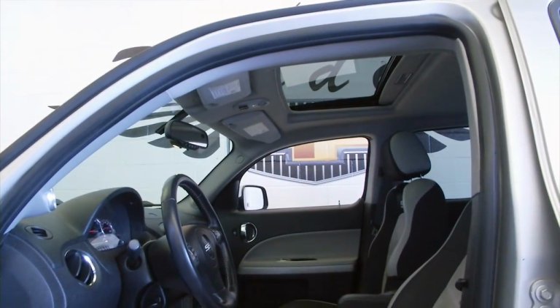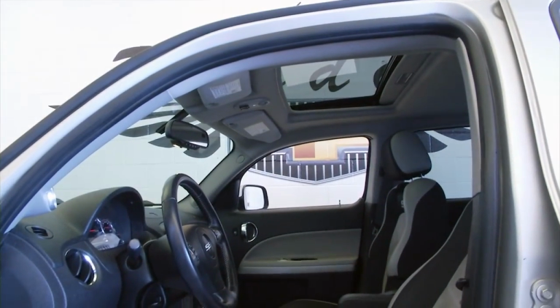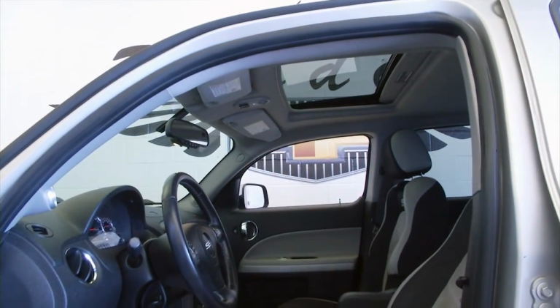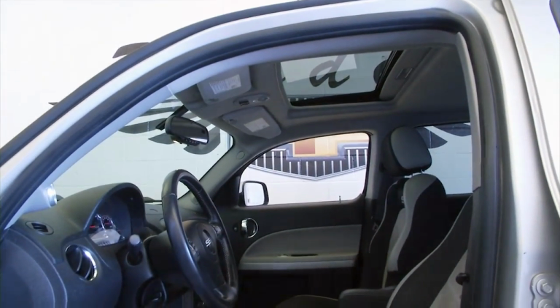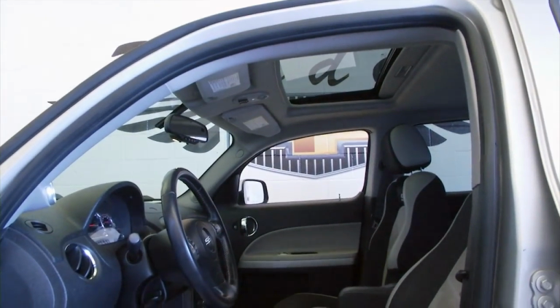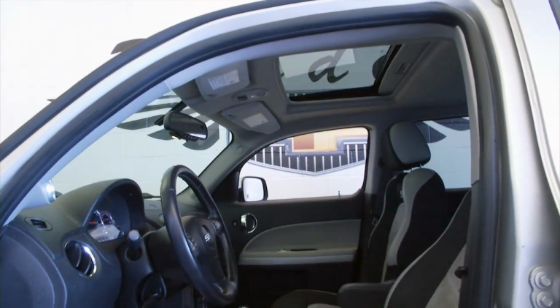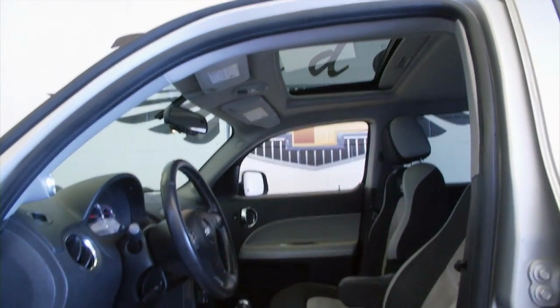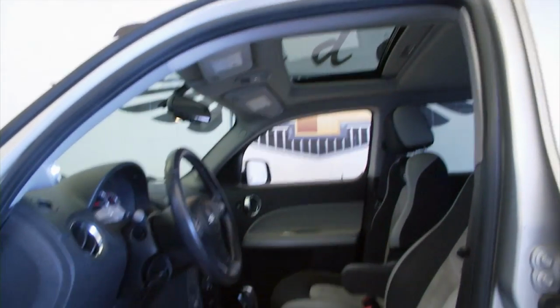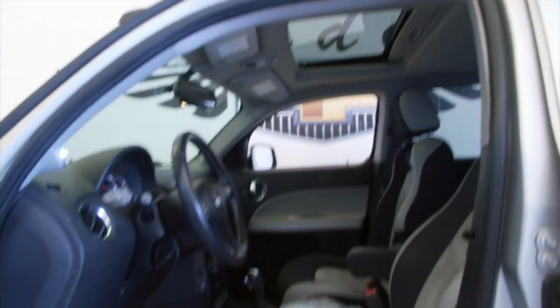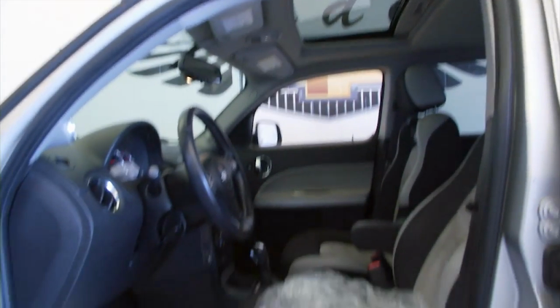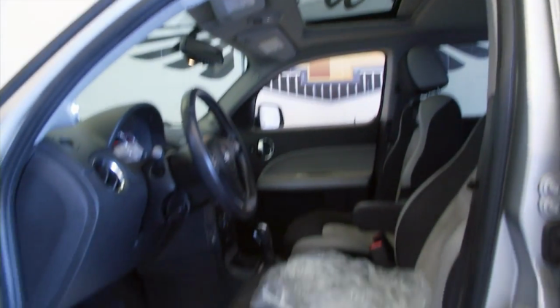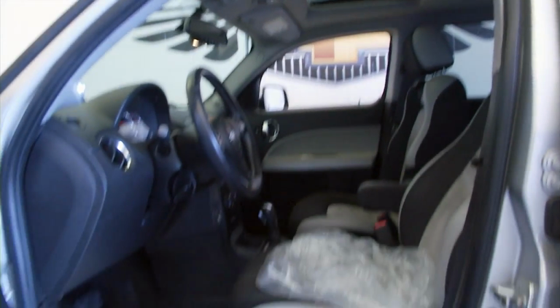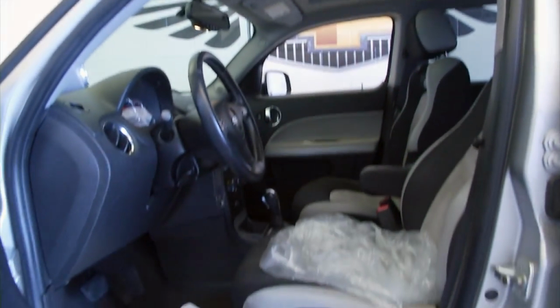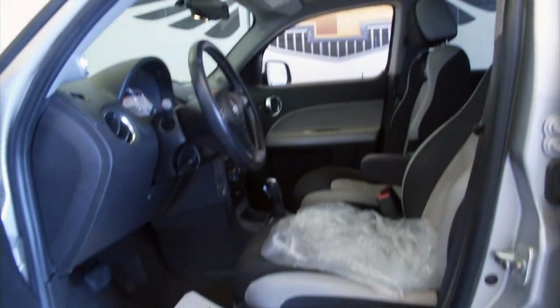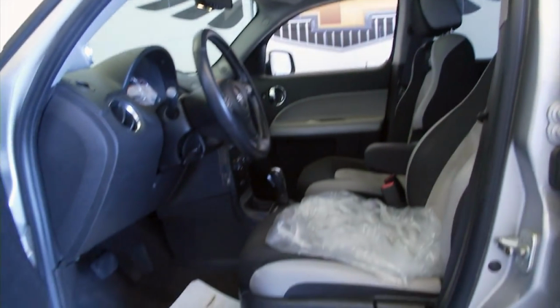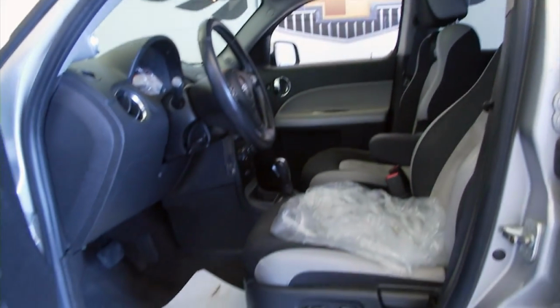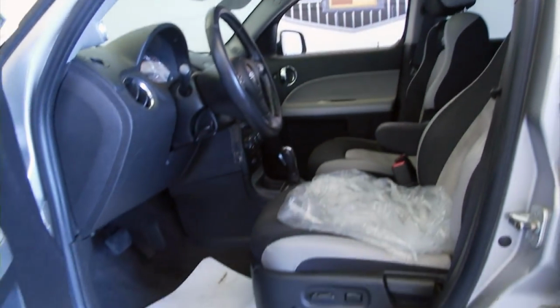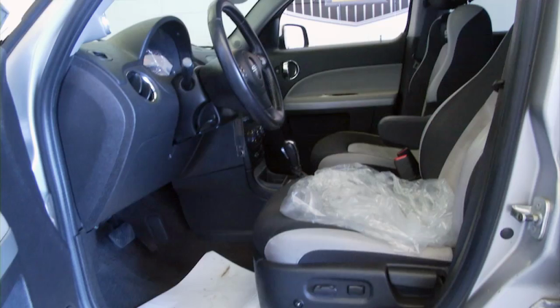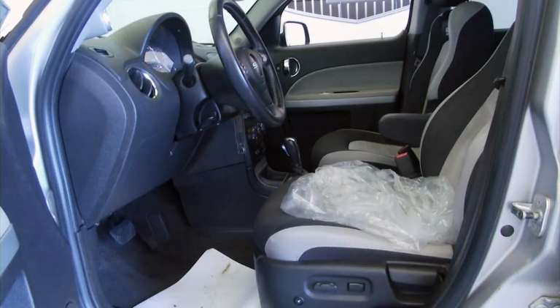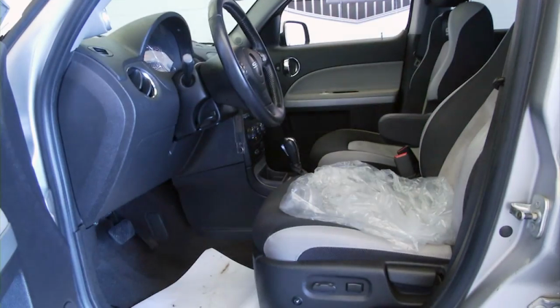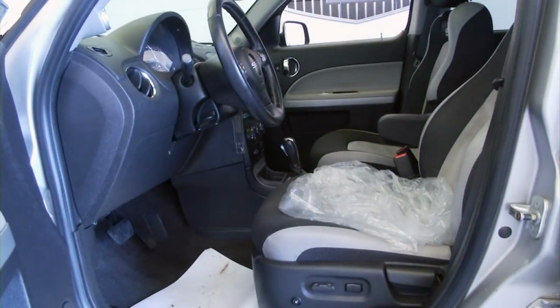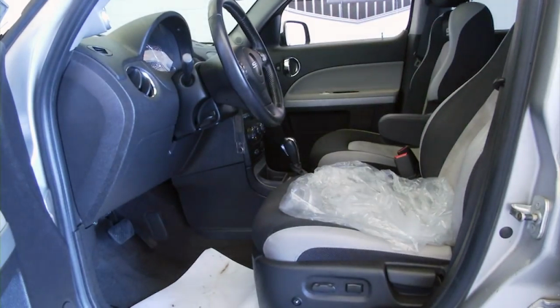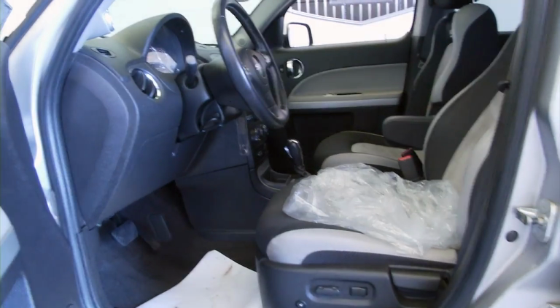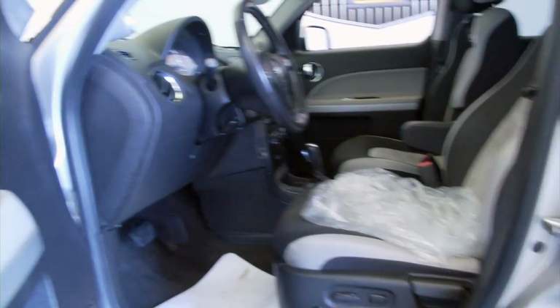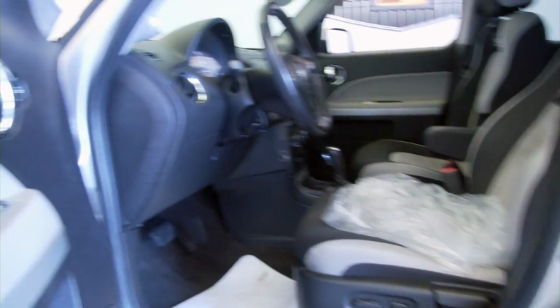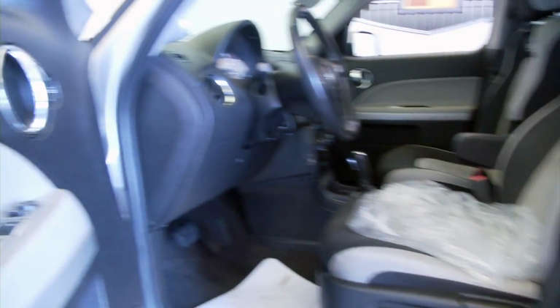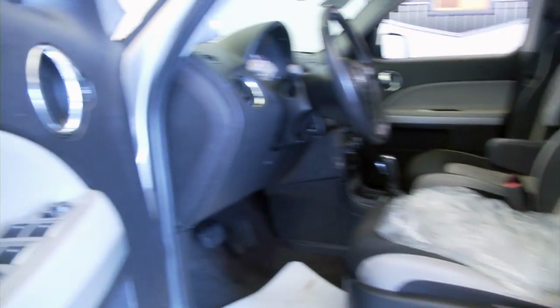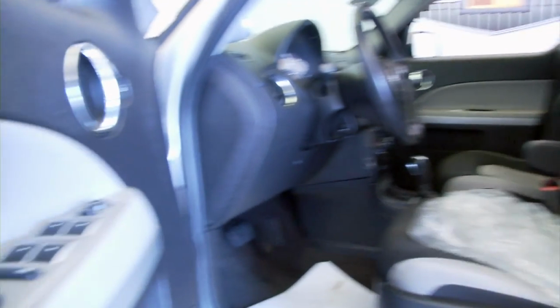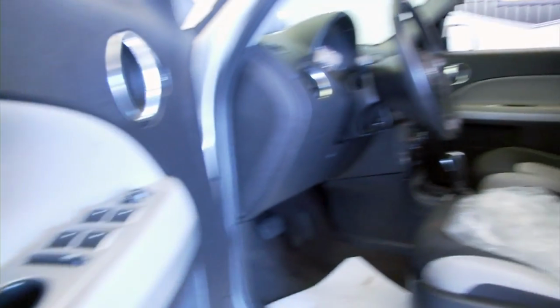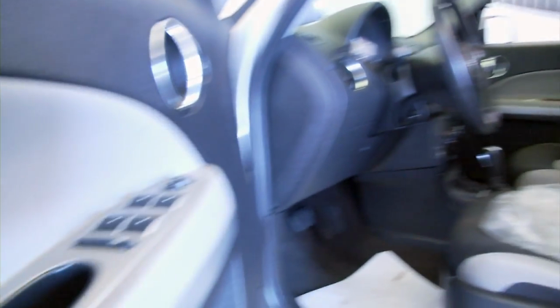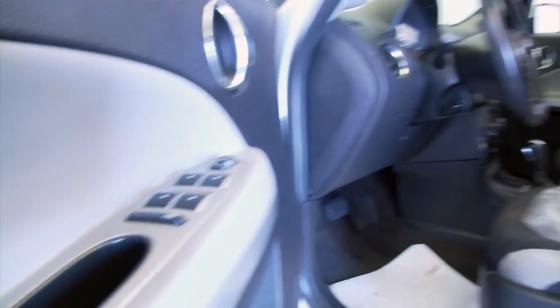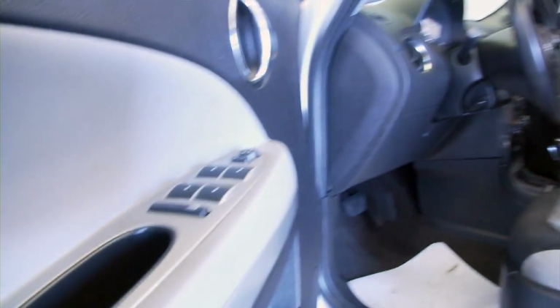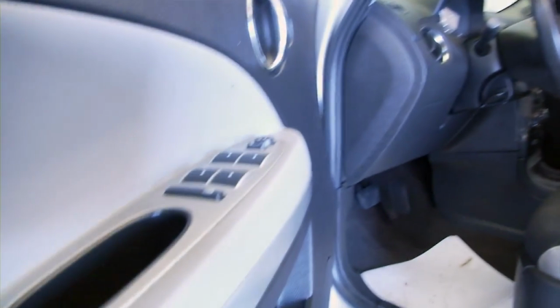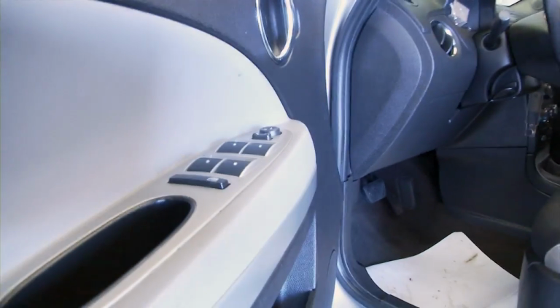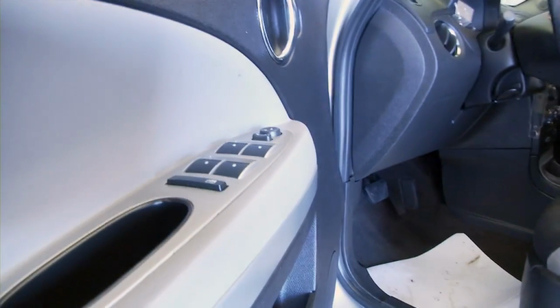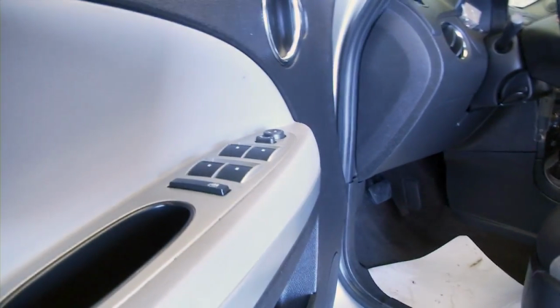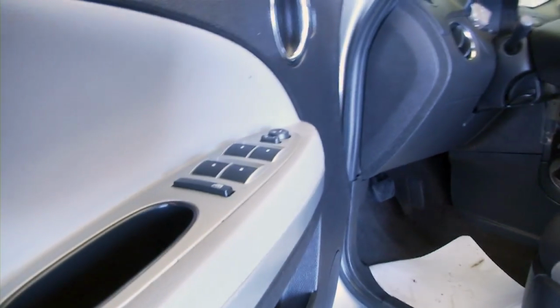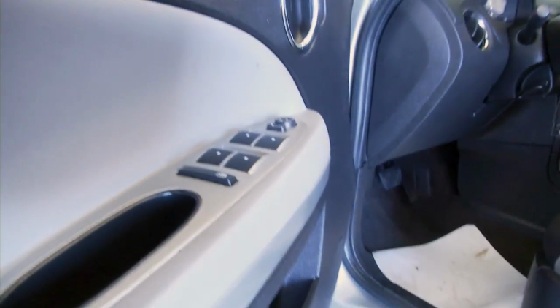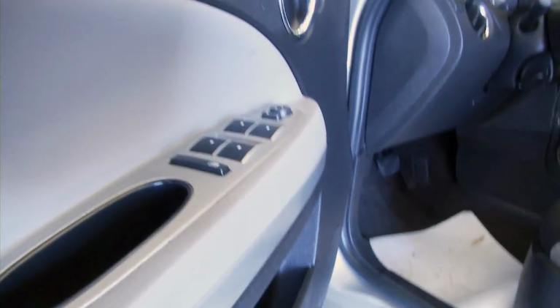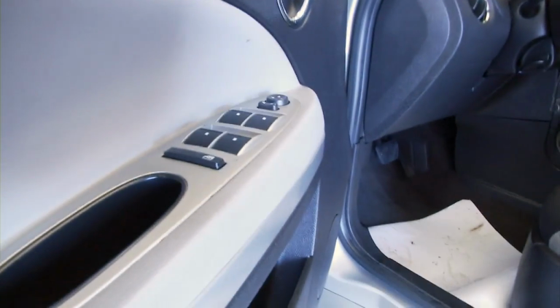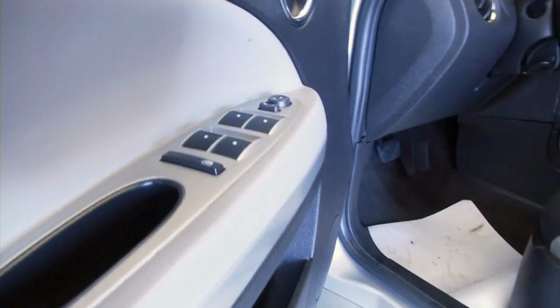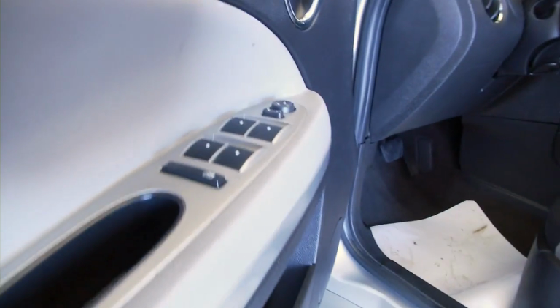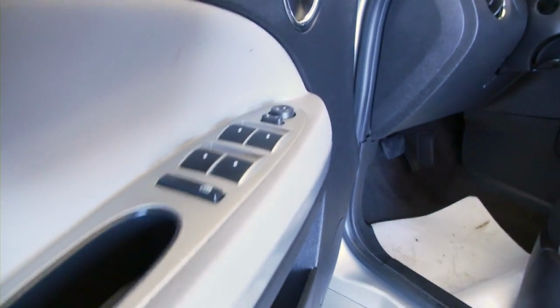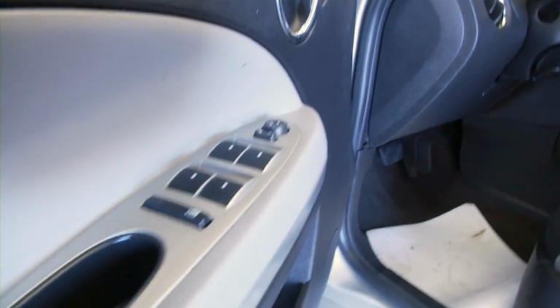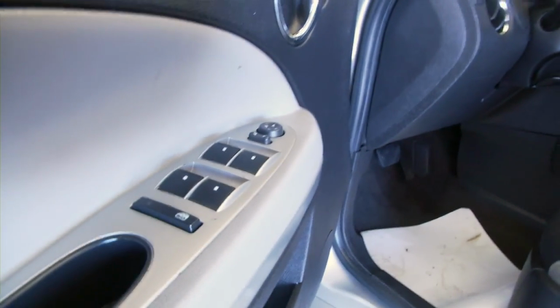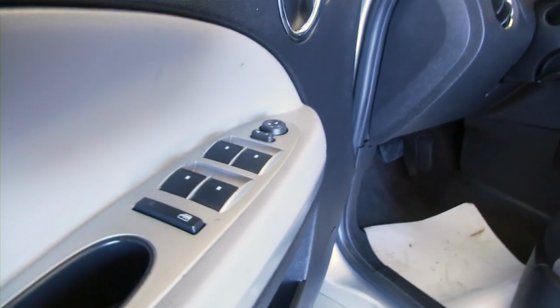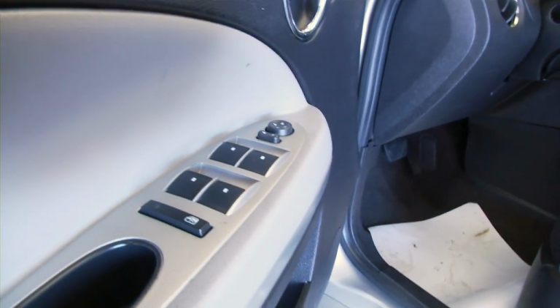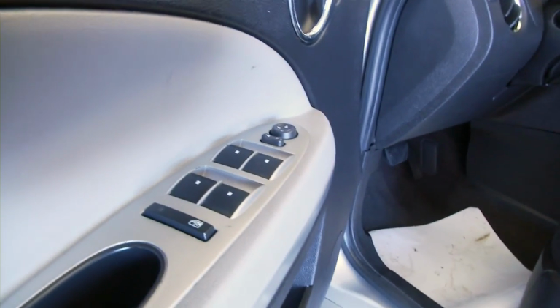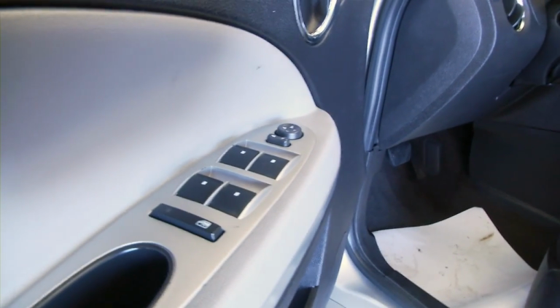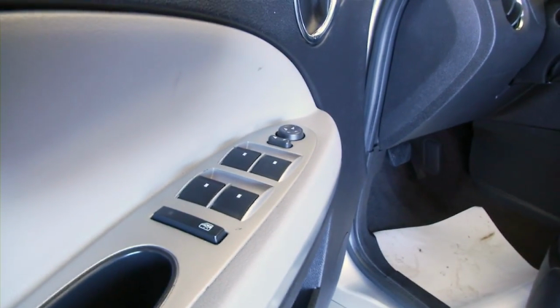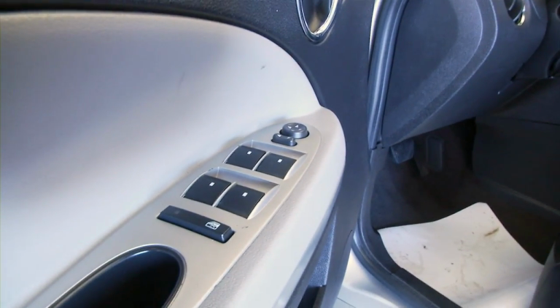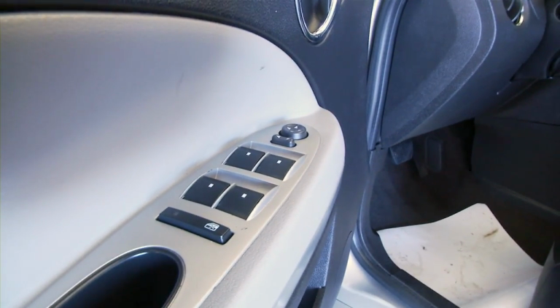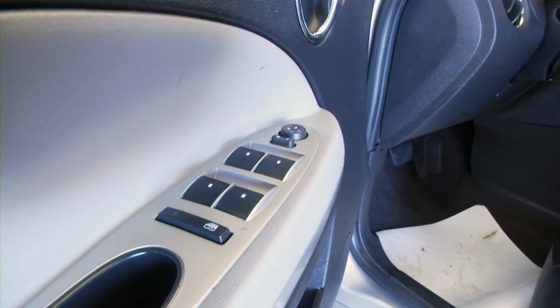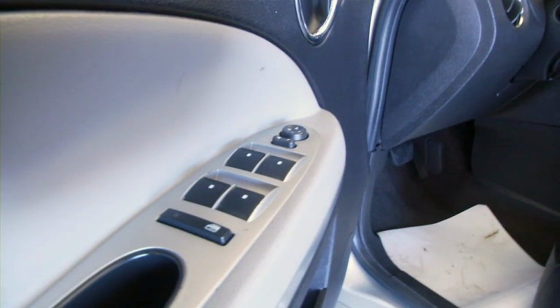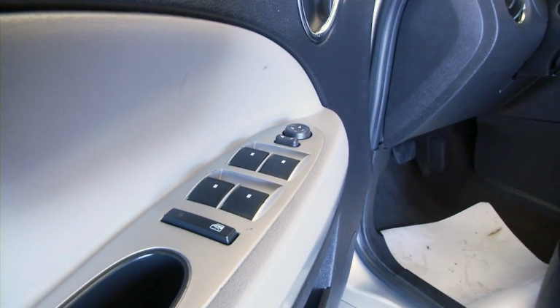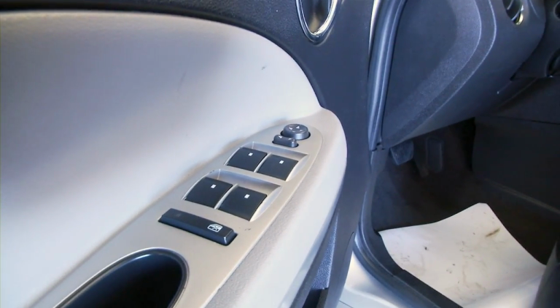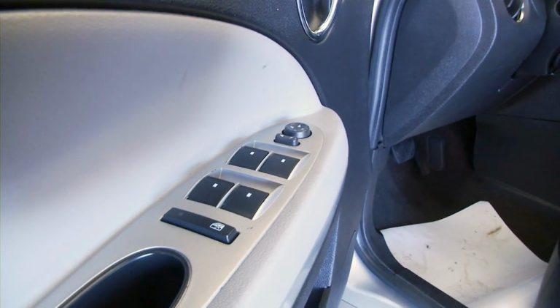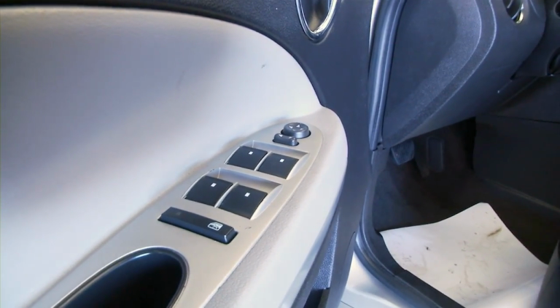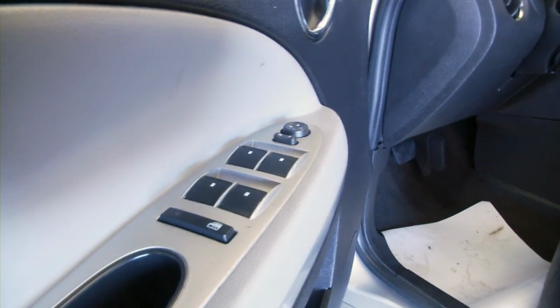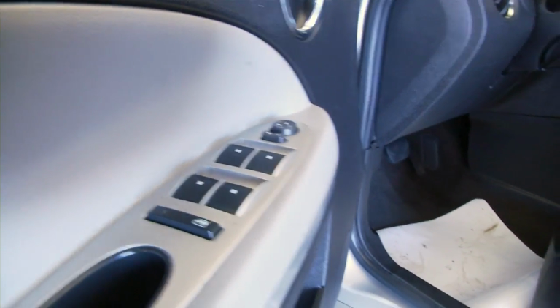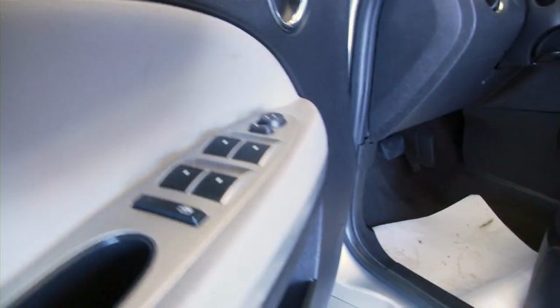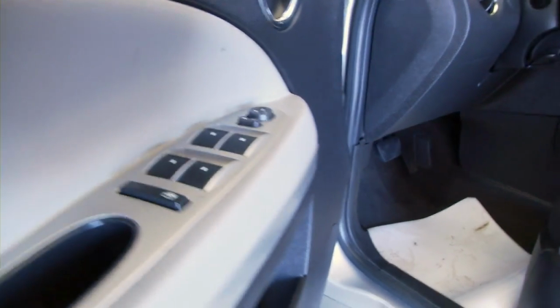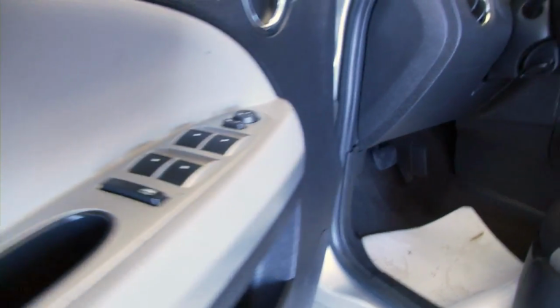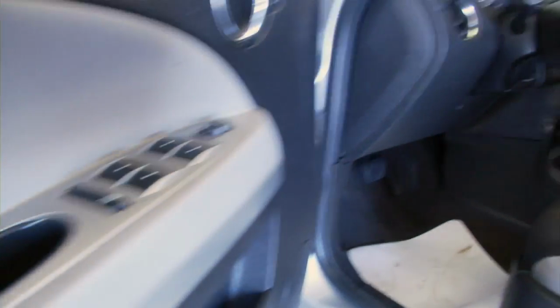This was just detailed so it still has the plastic because the seats have just been washed. Power windows, power locks, power mirrors.